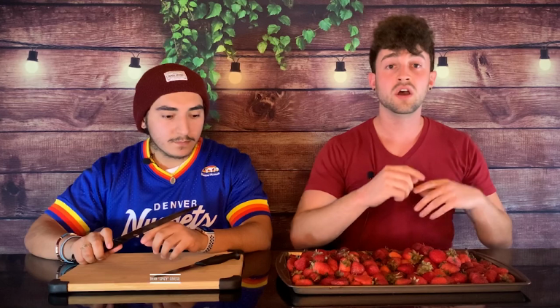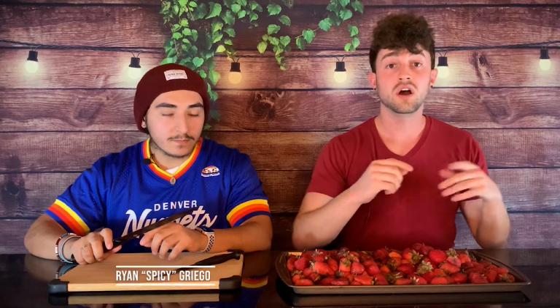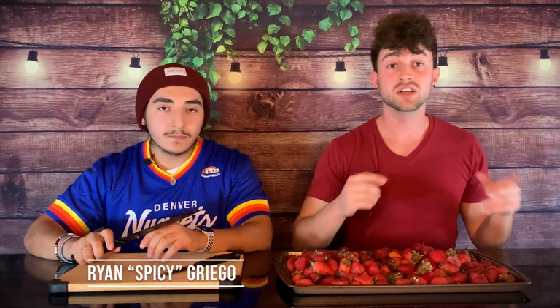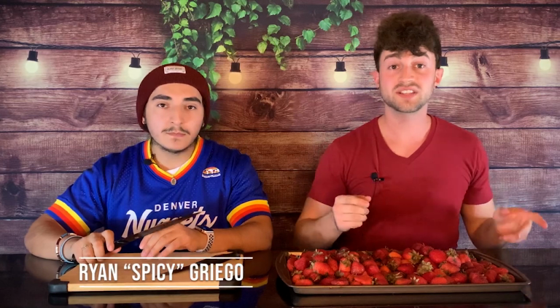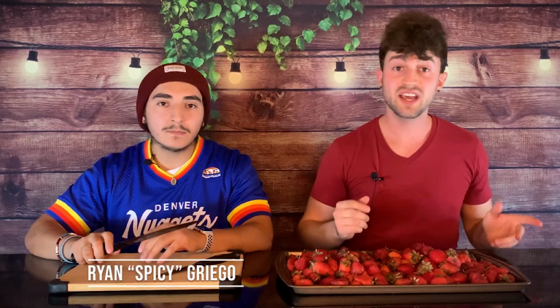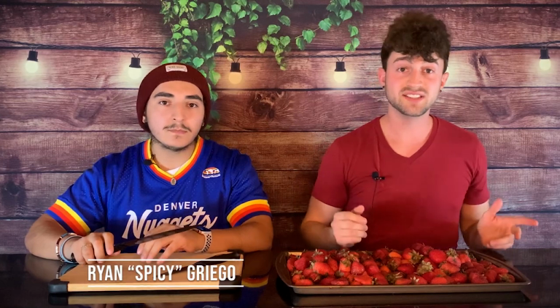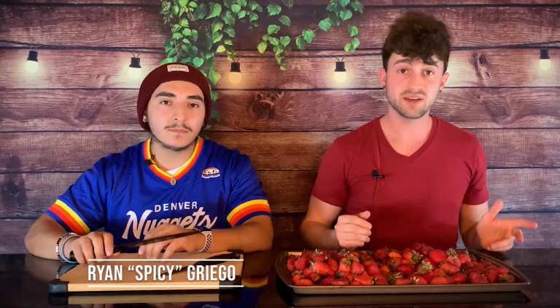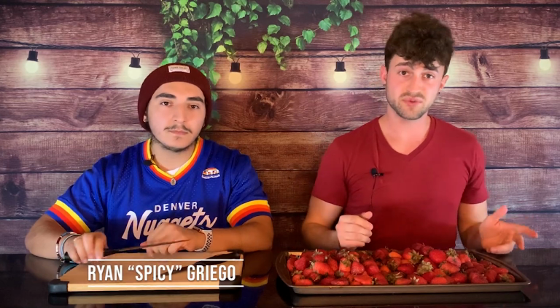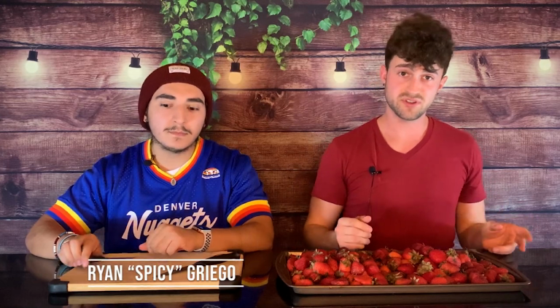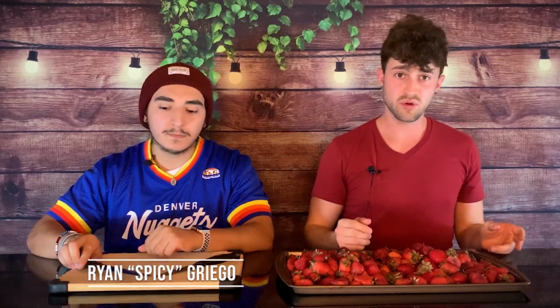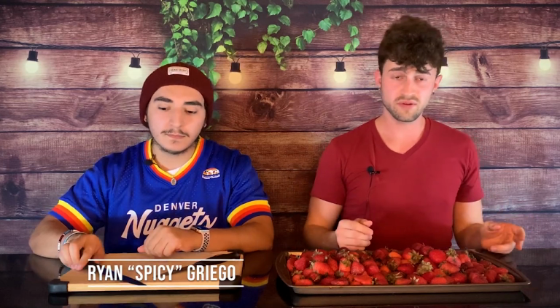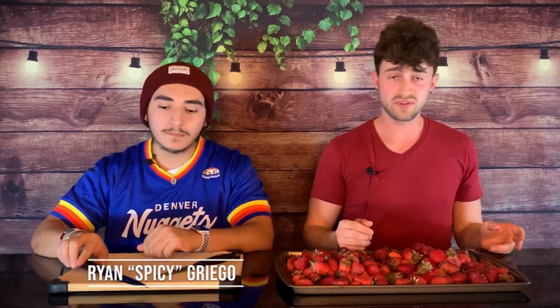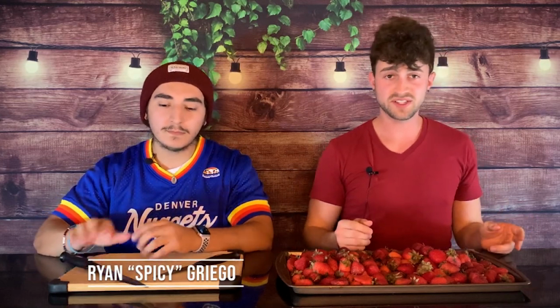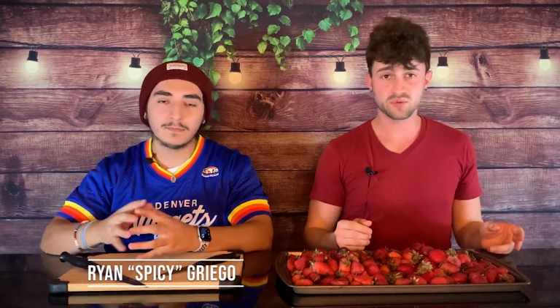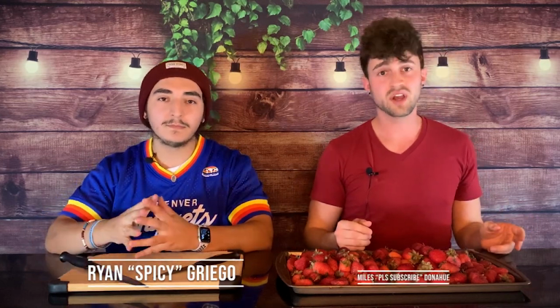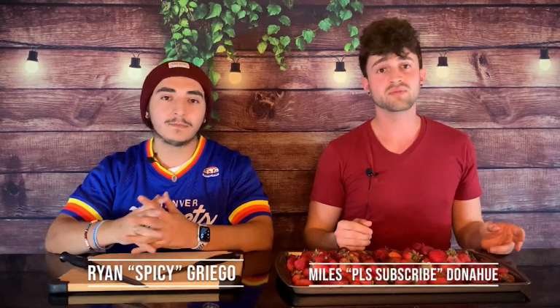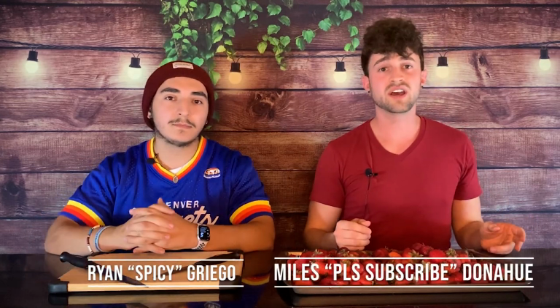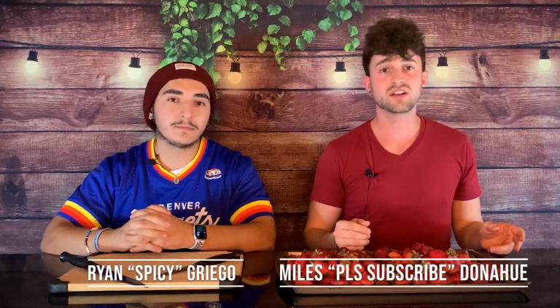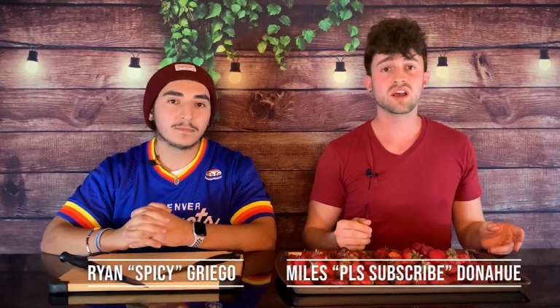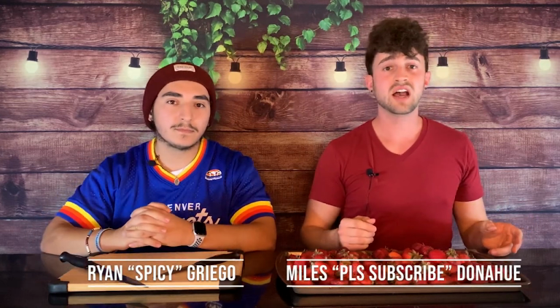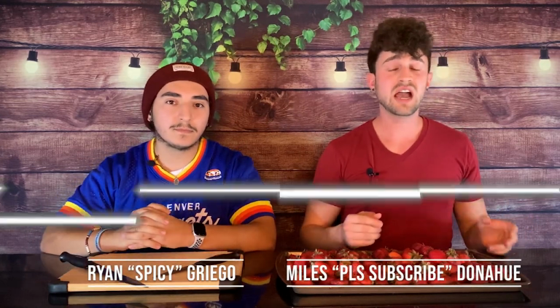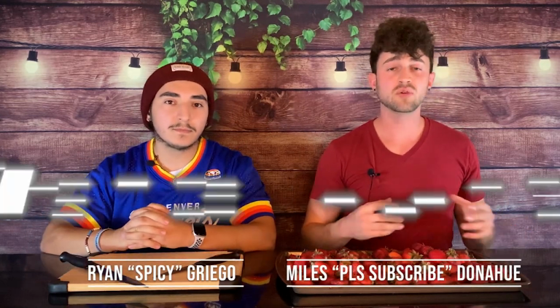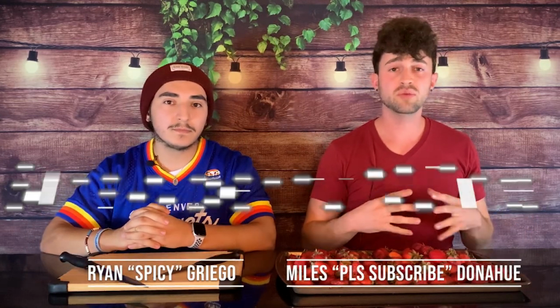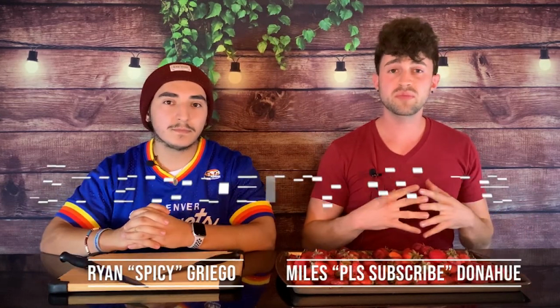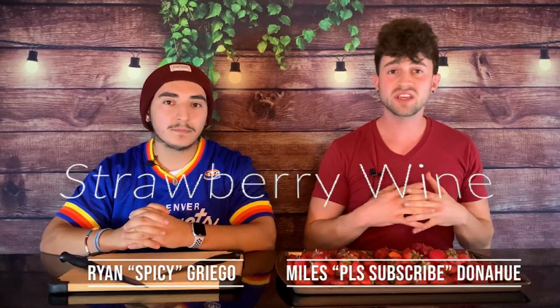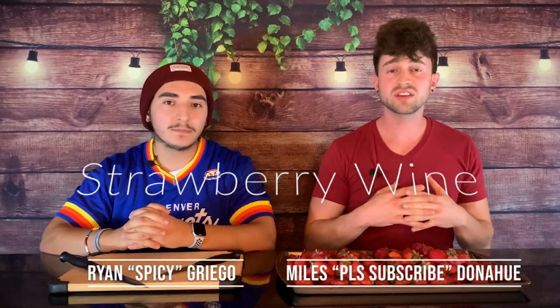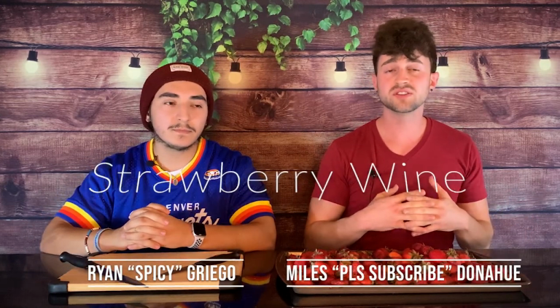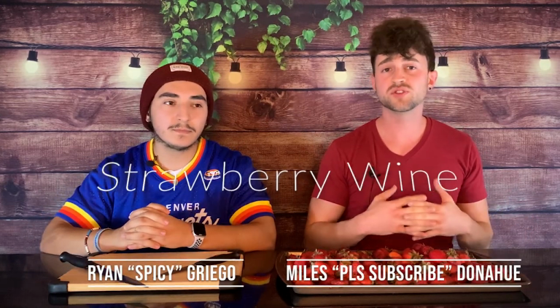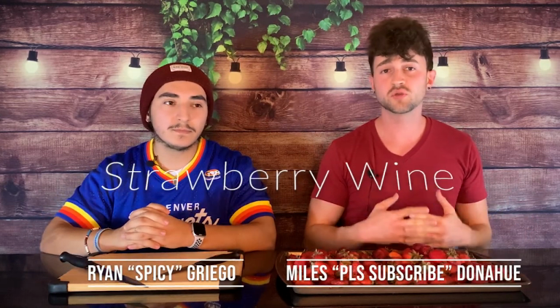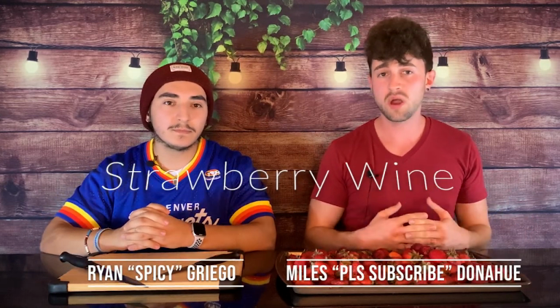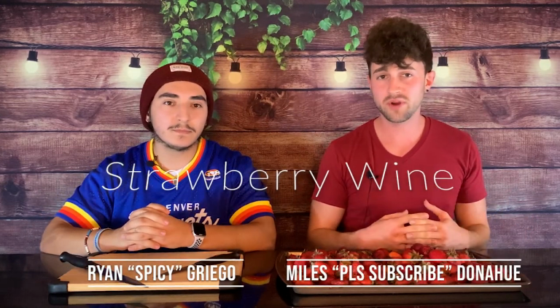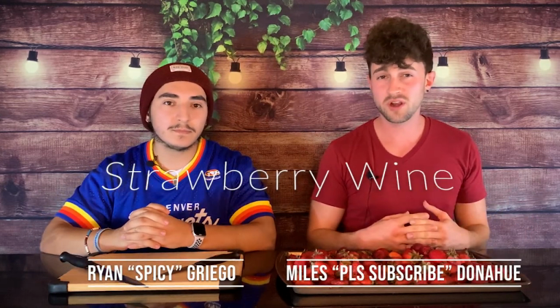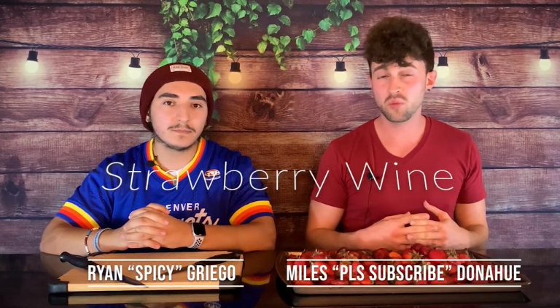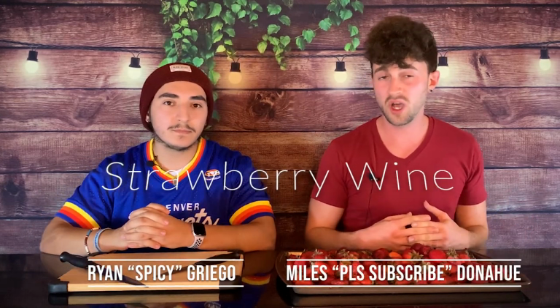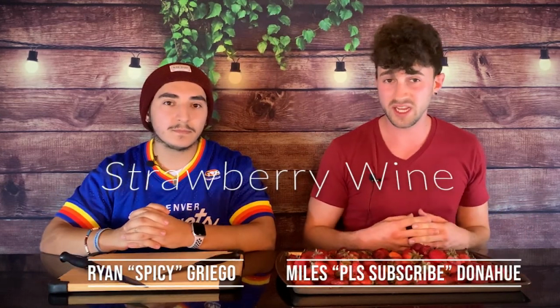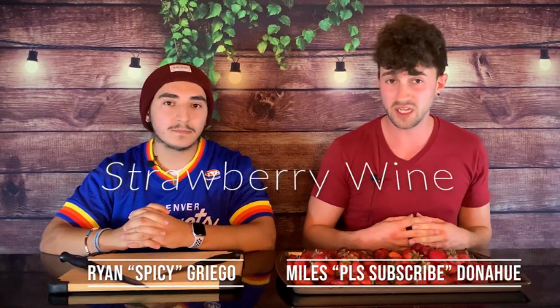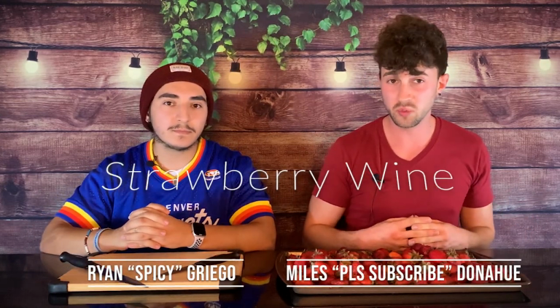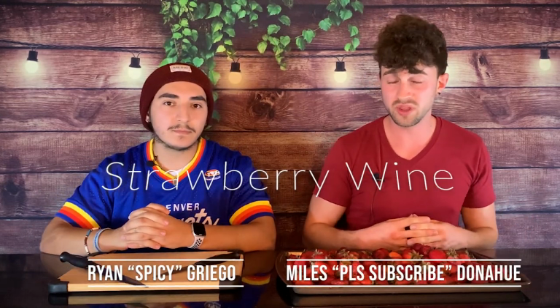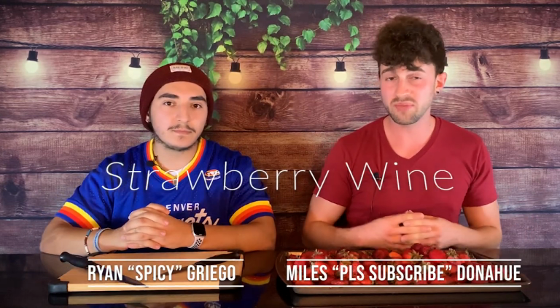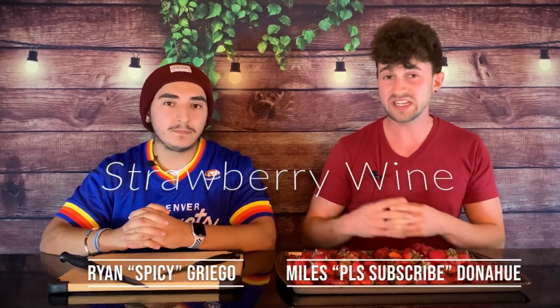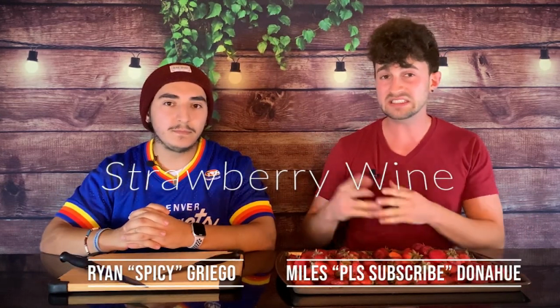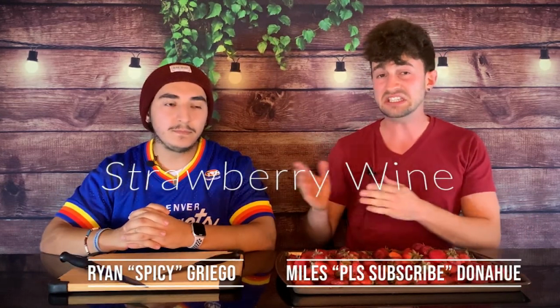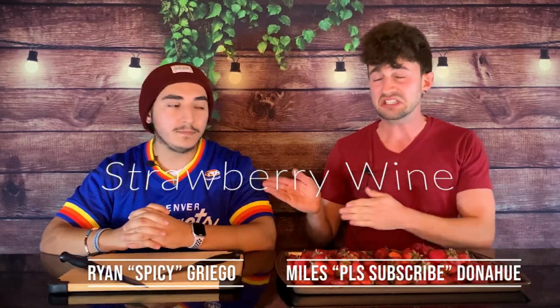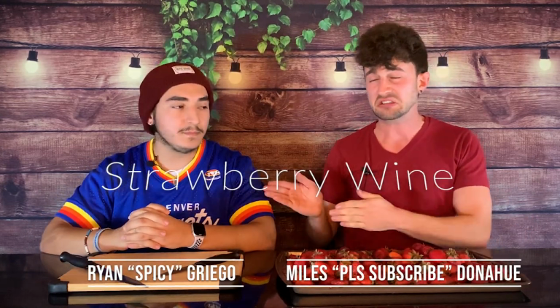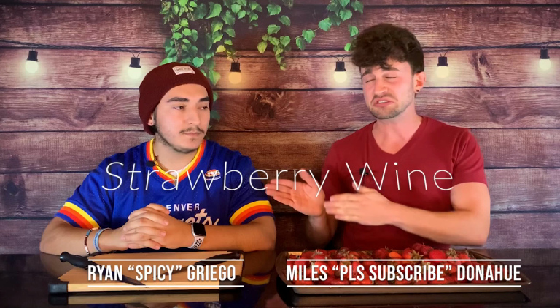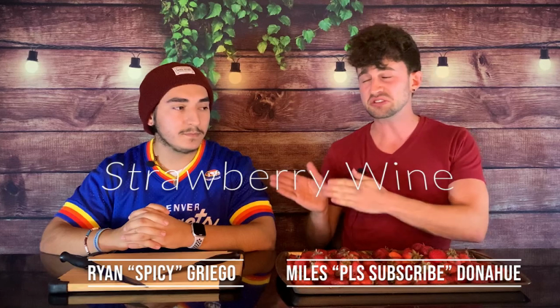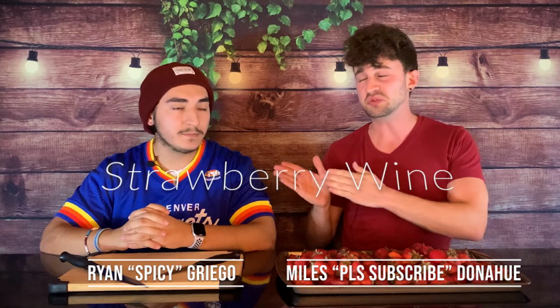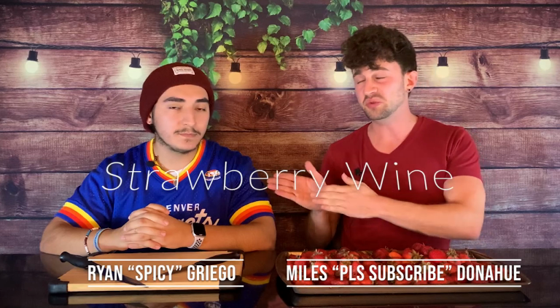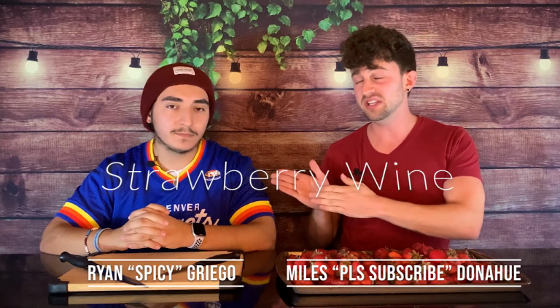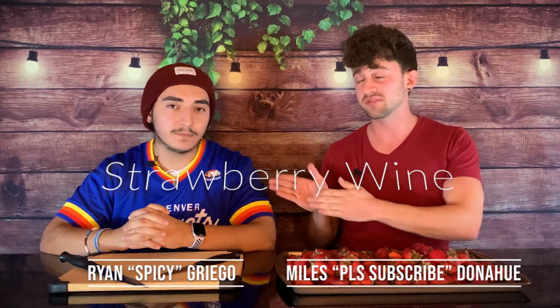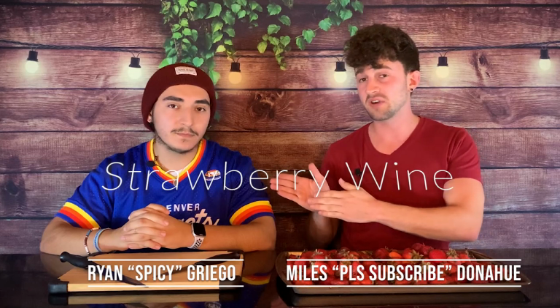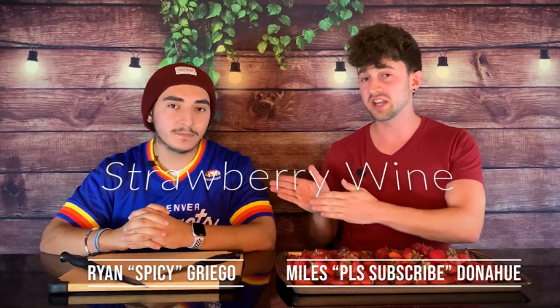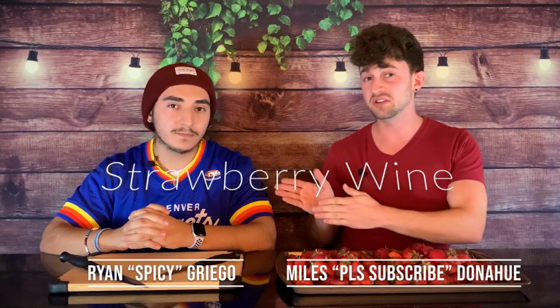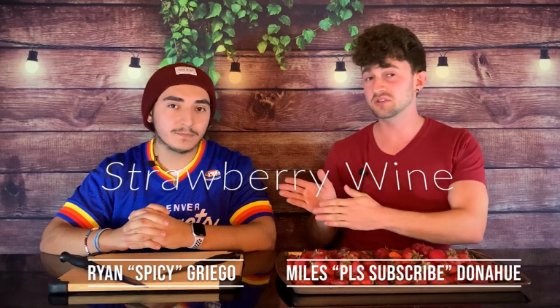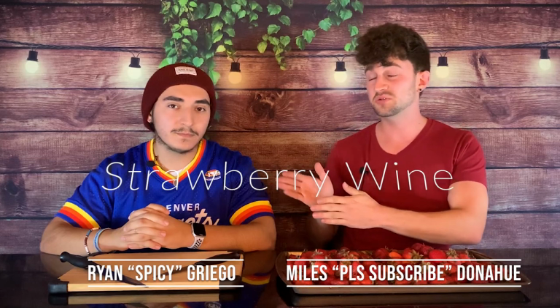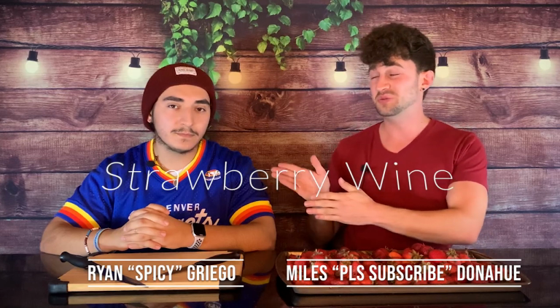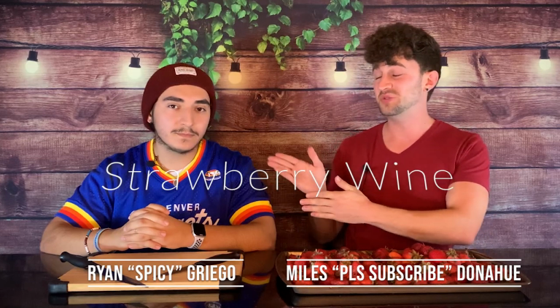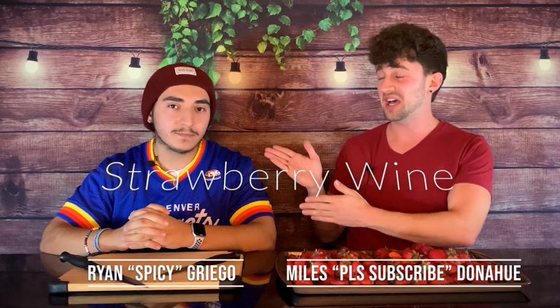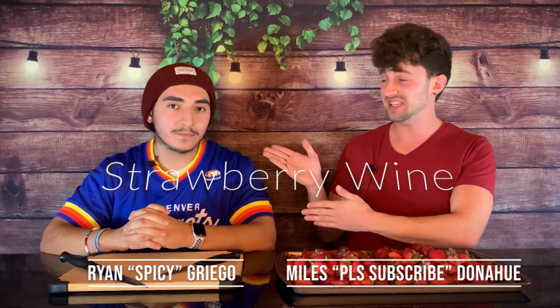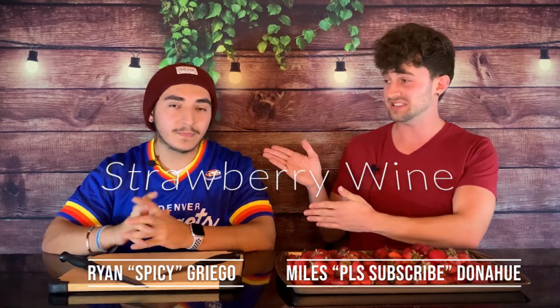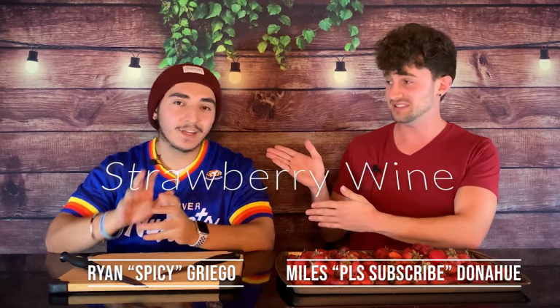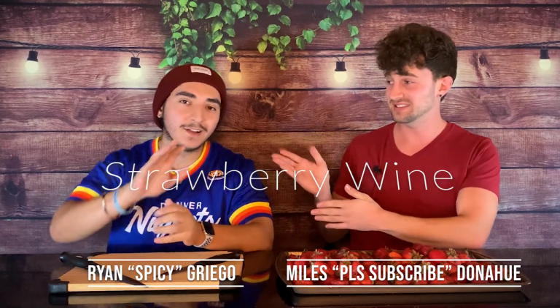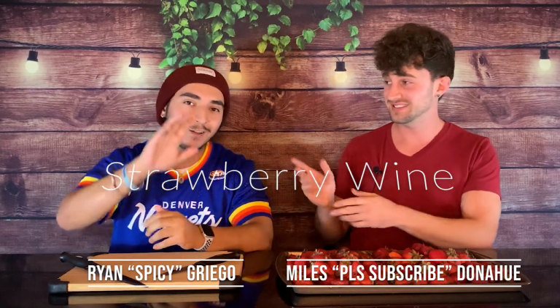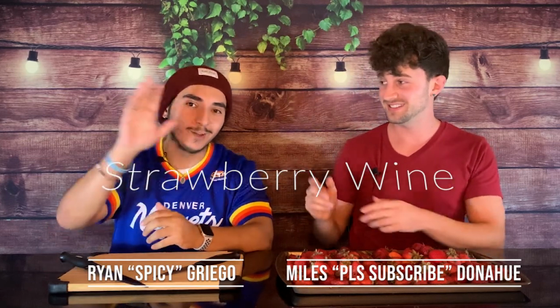On today's episode of Let's Whine About It, I will be making strawberry wine with my dear, sweet friend Ryan. Hello.